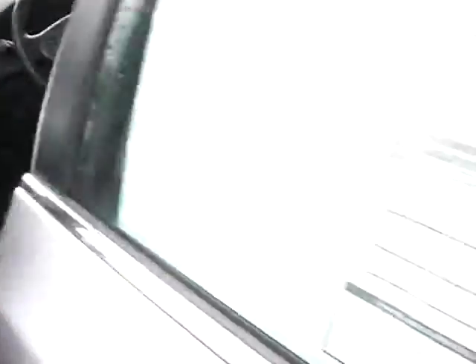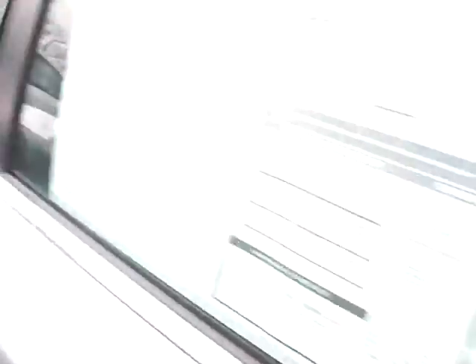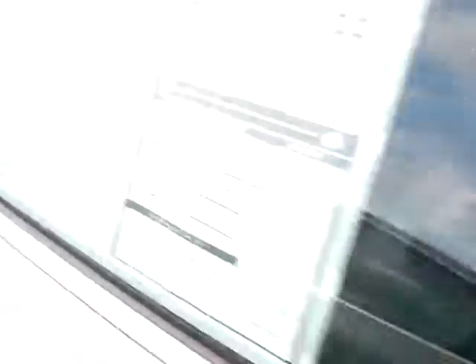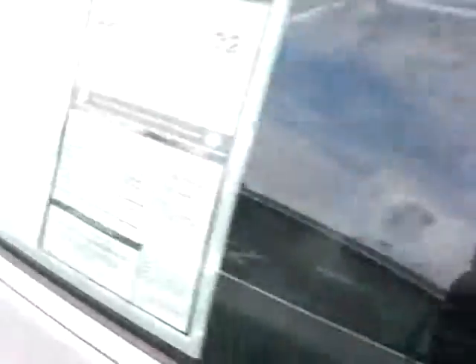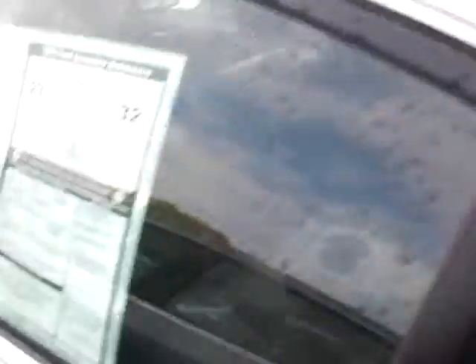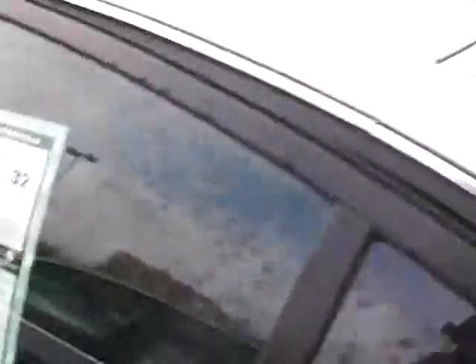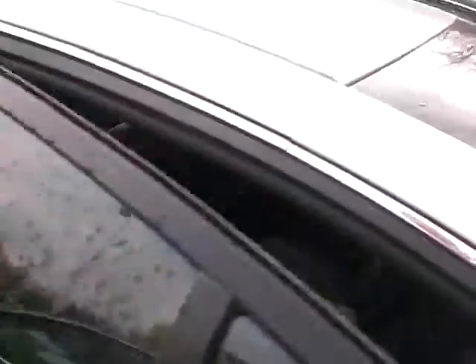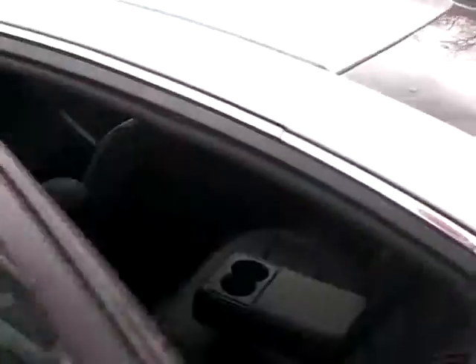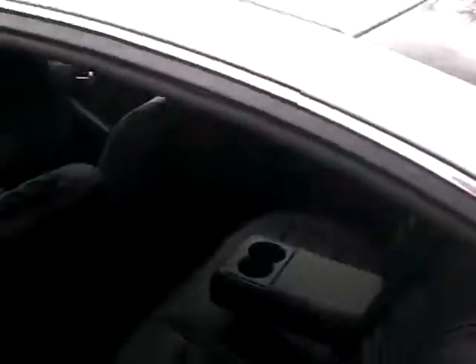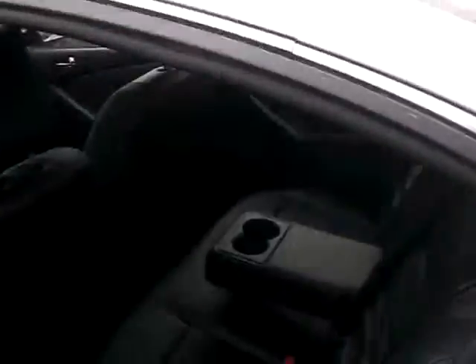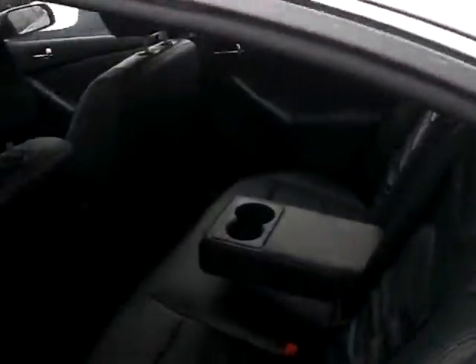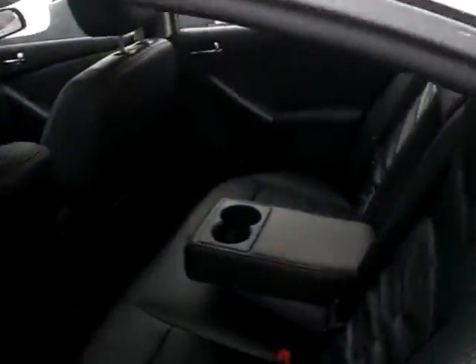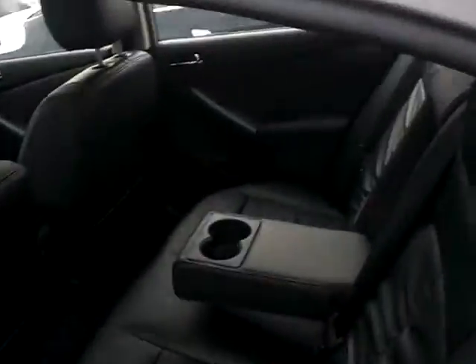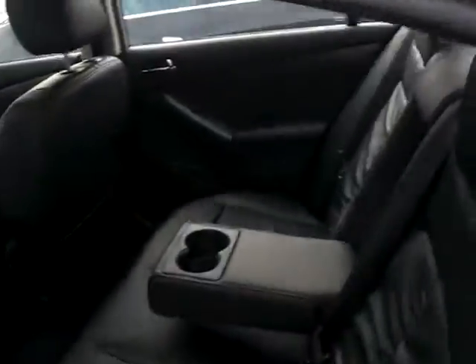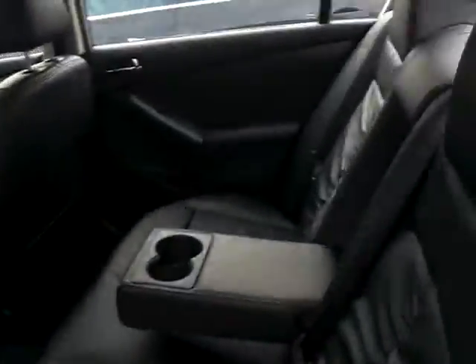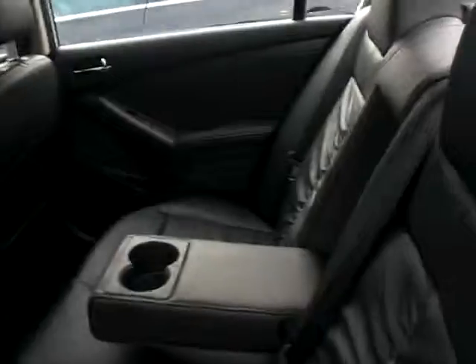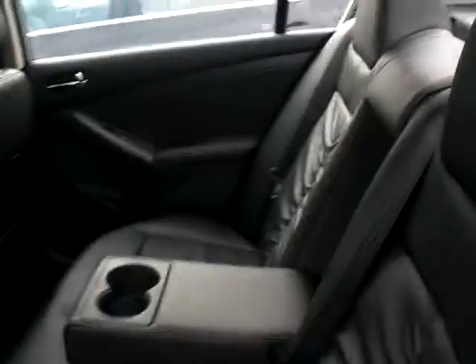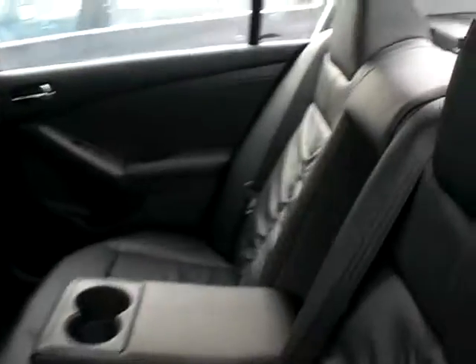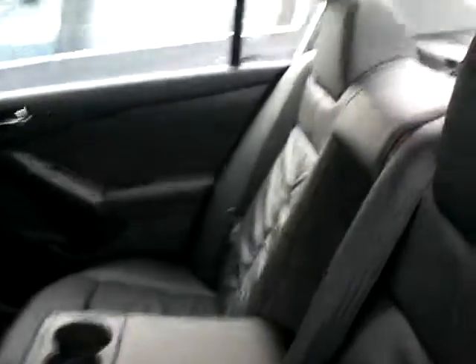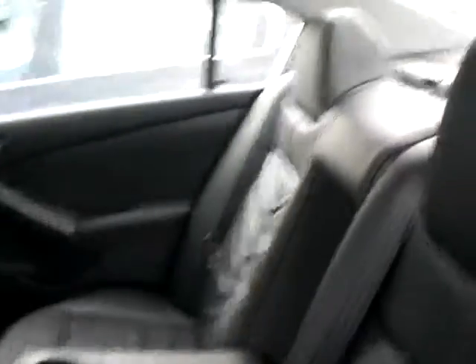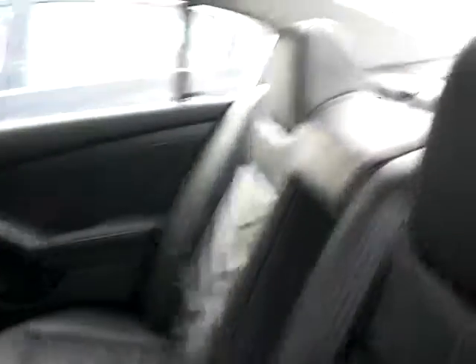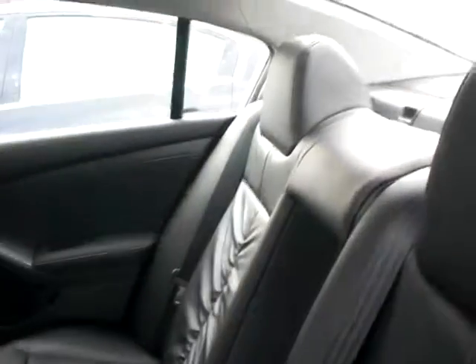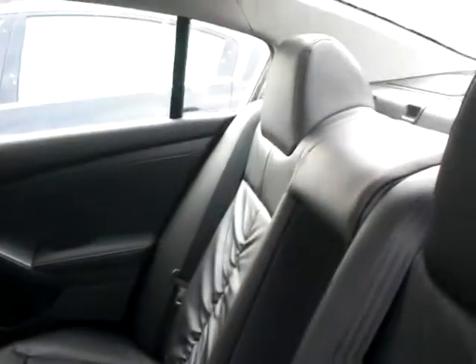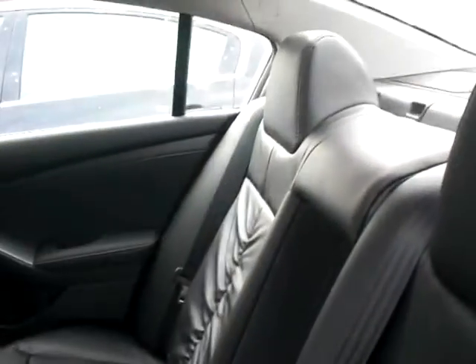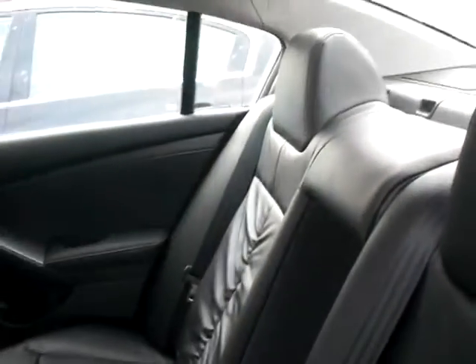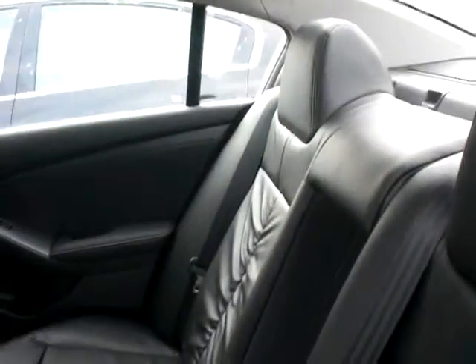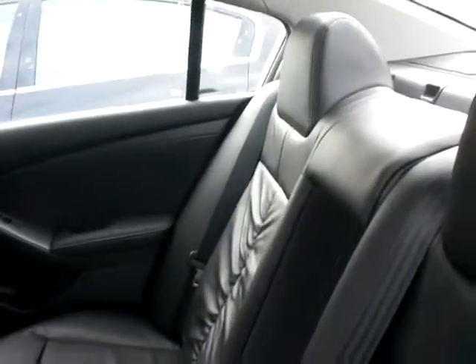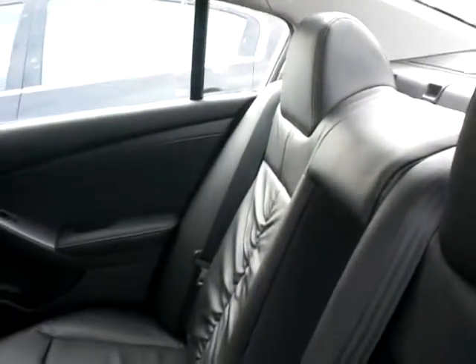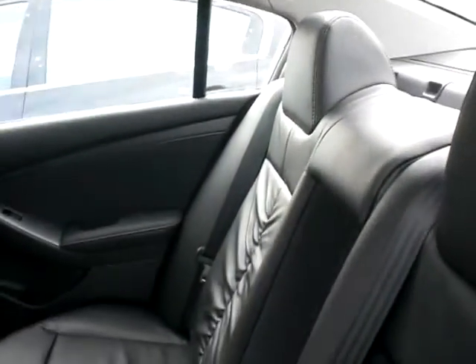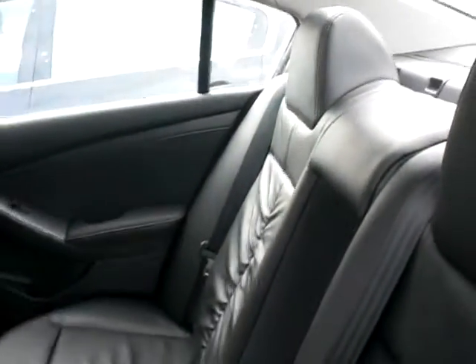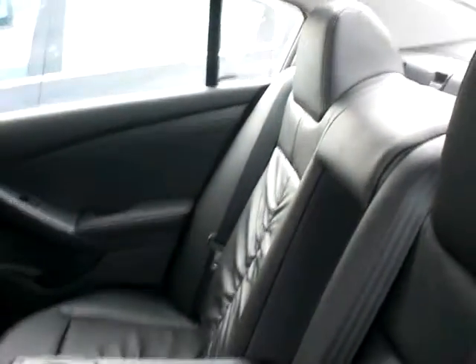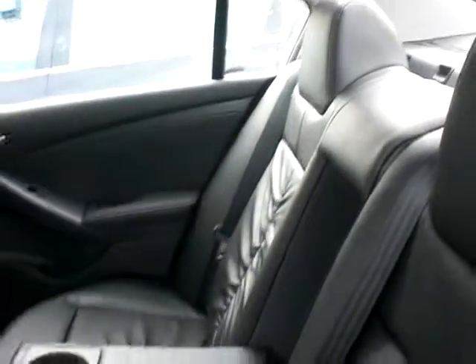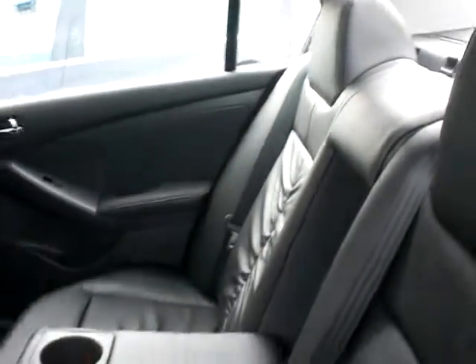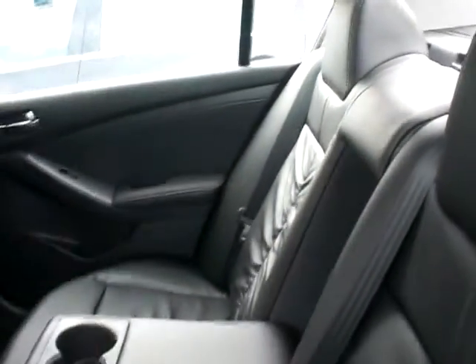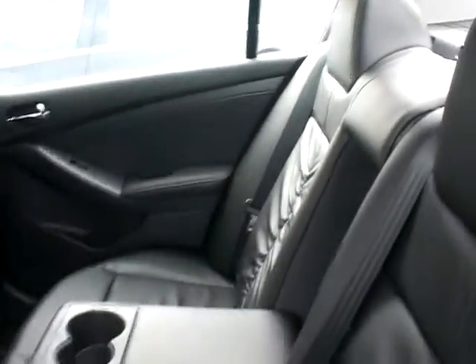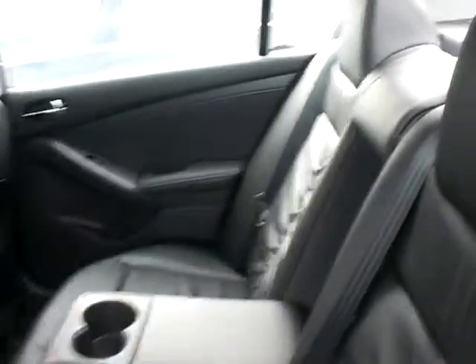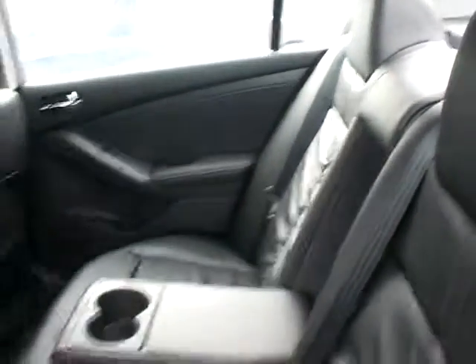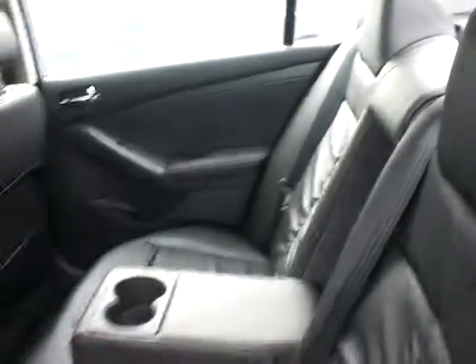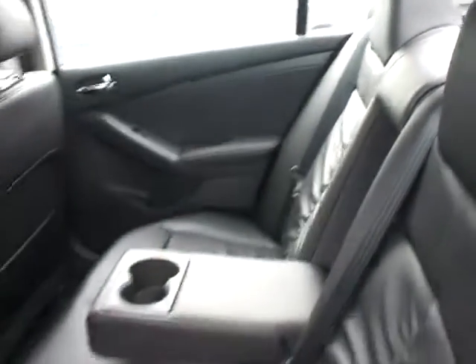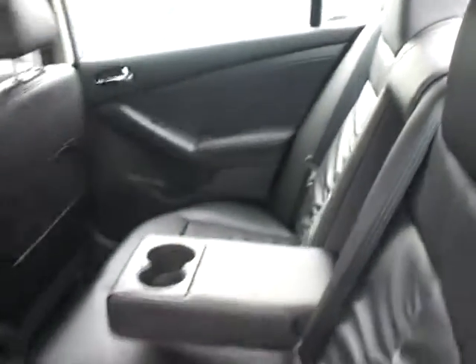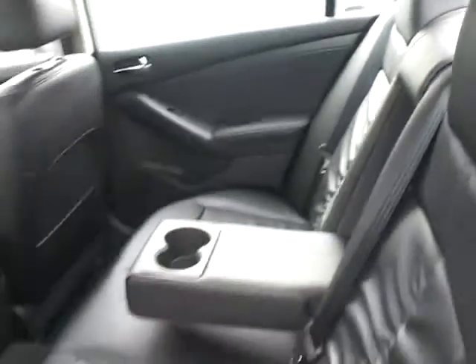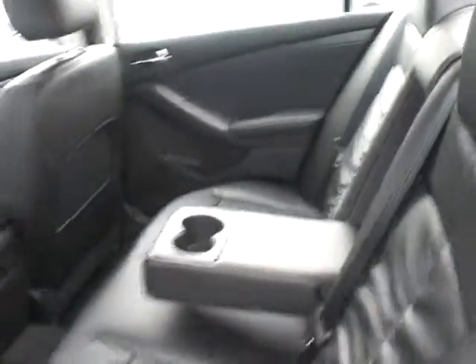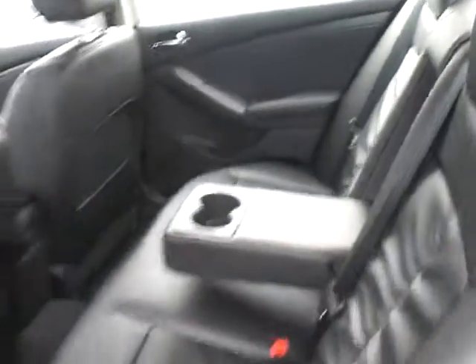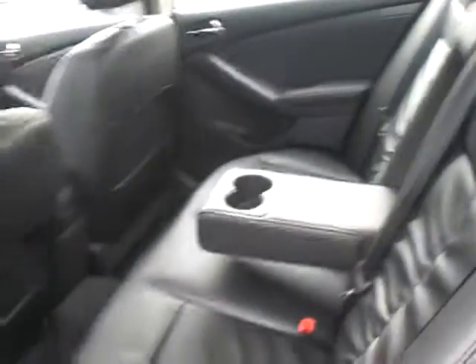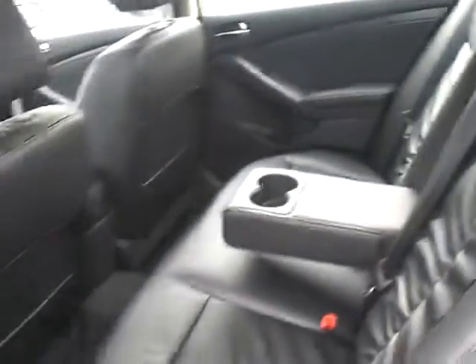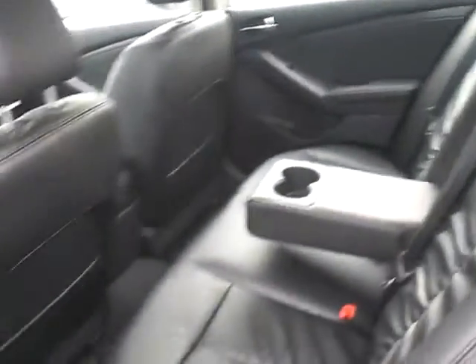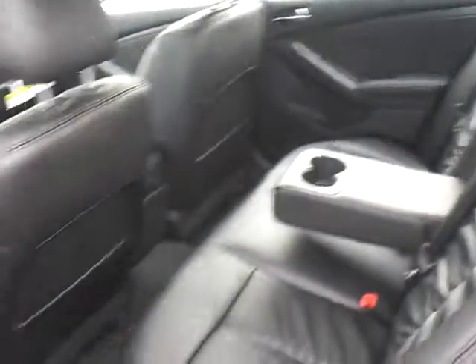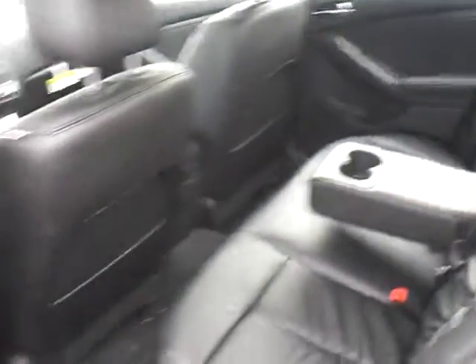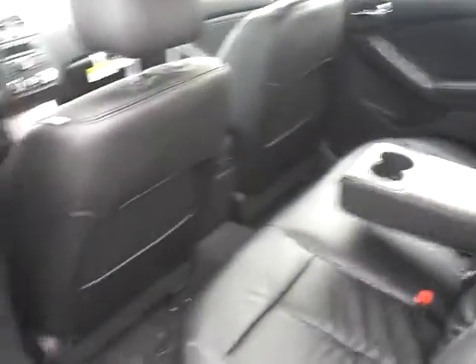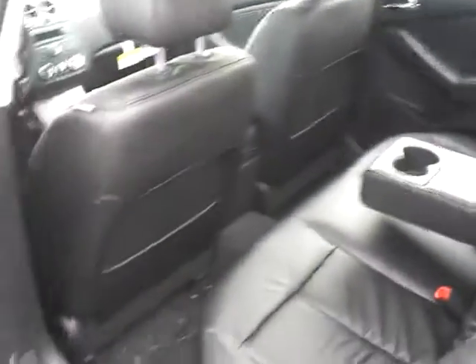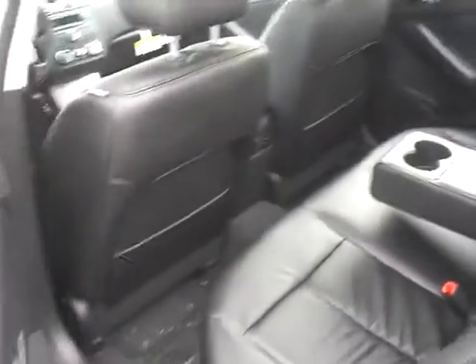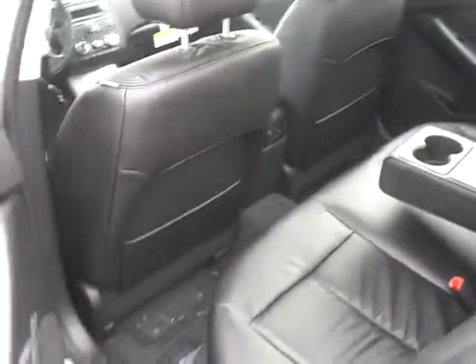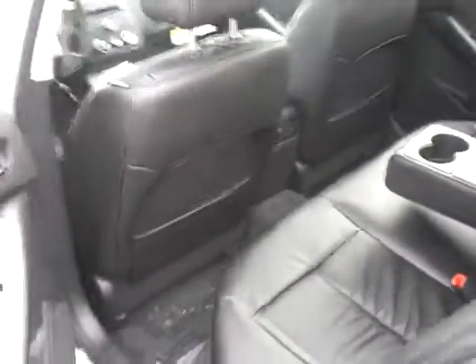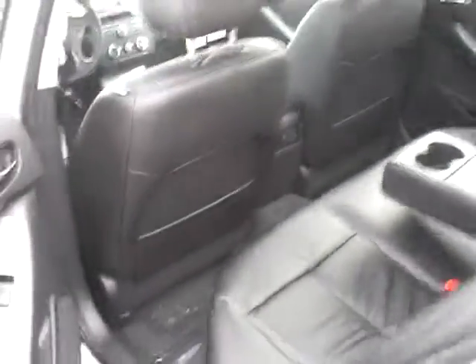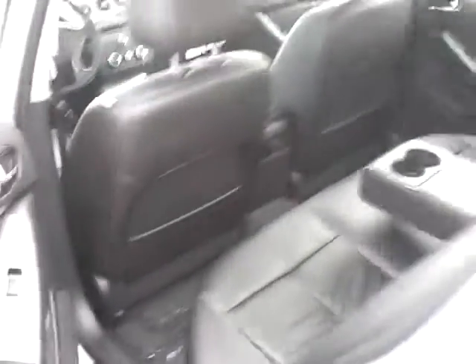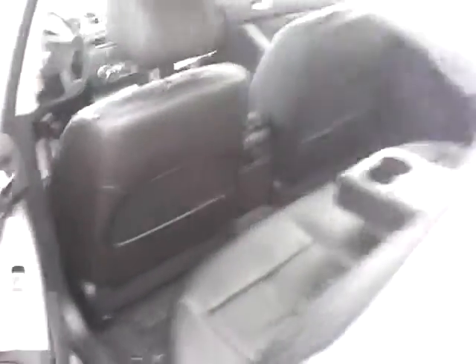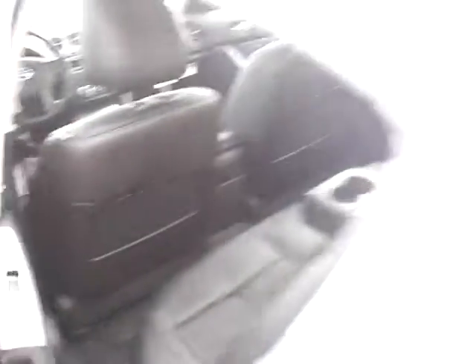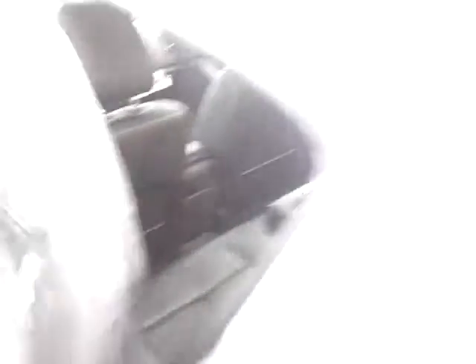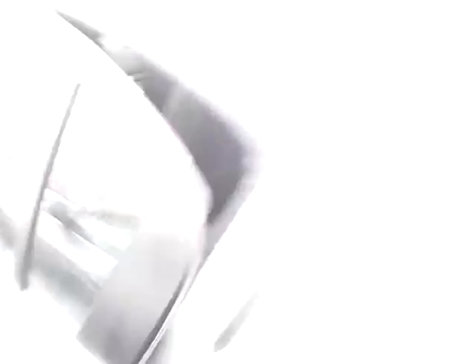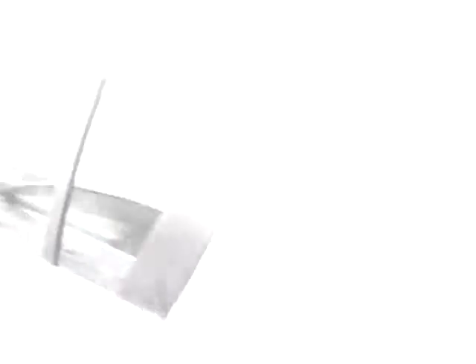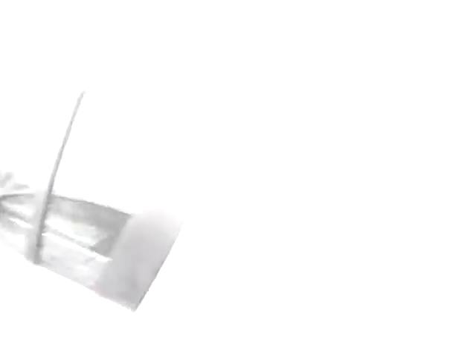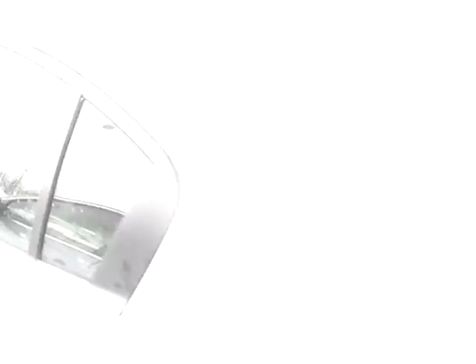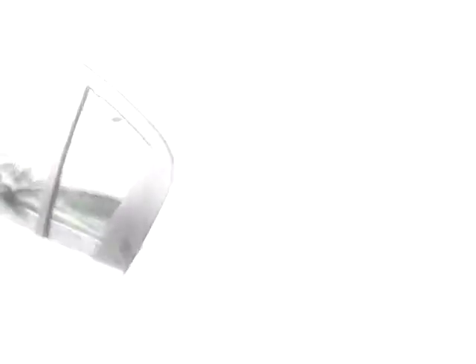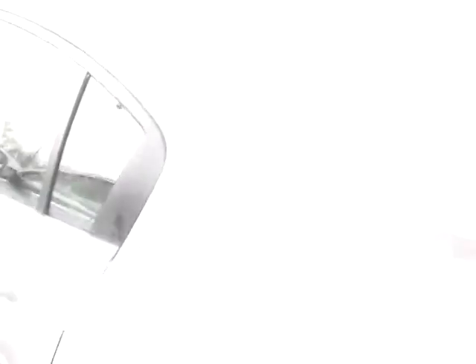Bring it around to the back seat. Plenty of room back here for multiple passengers. So if you have guests in the back, it's going to be very comfortable.